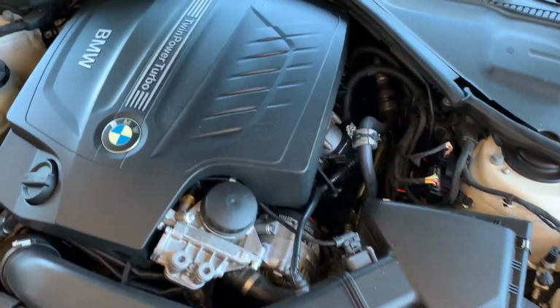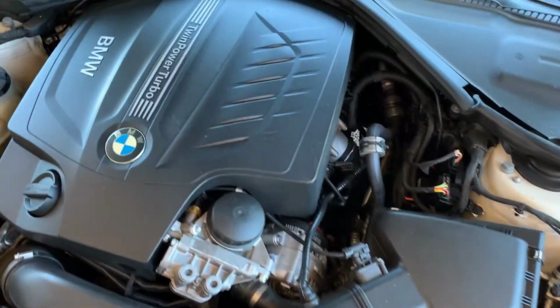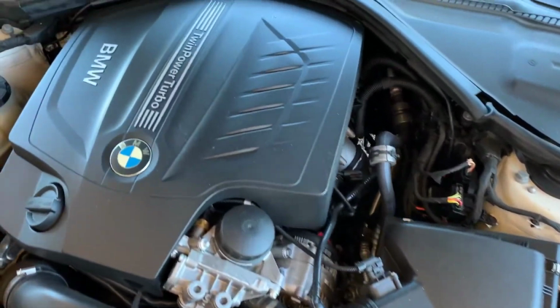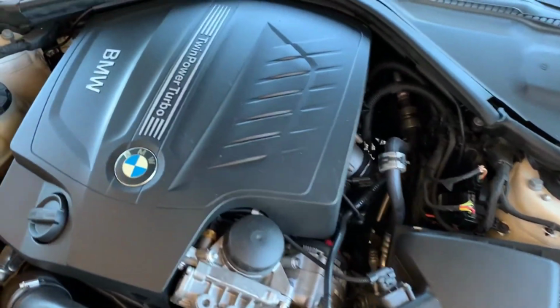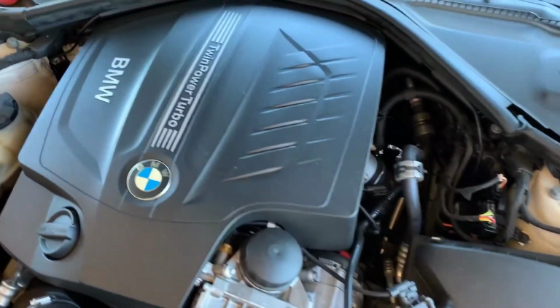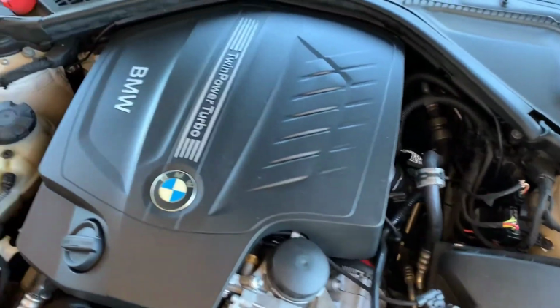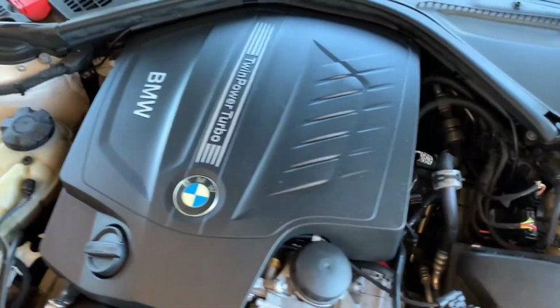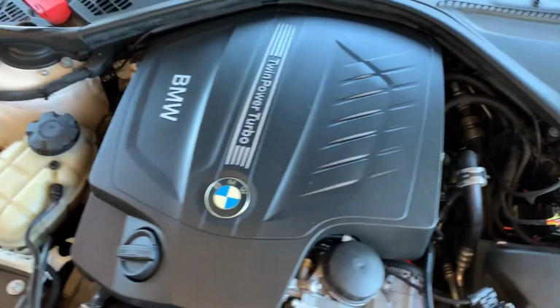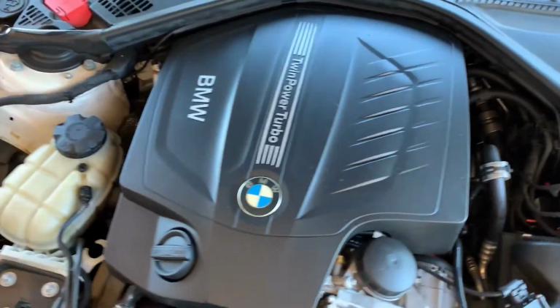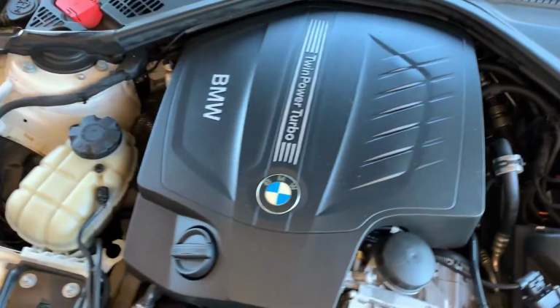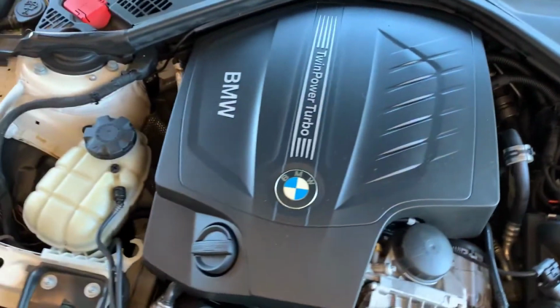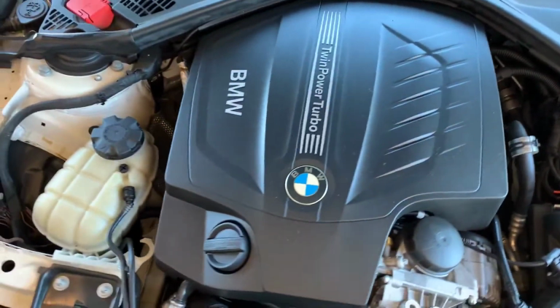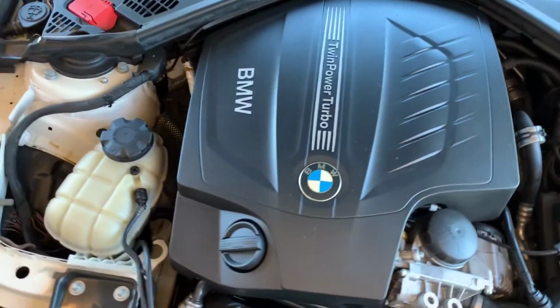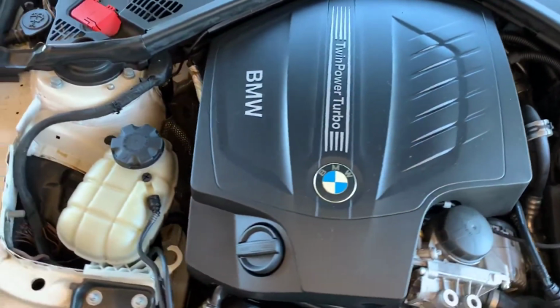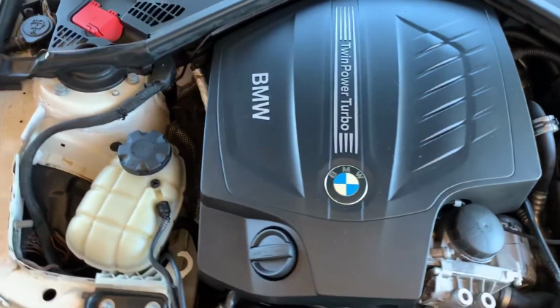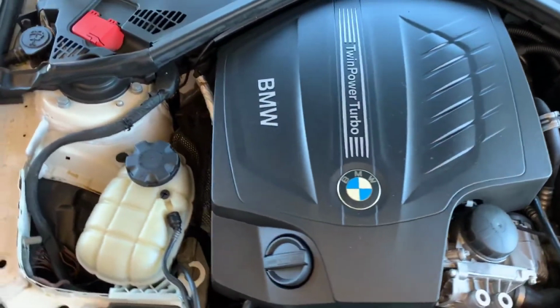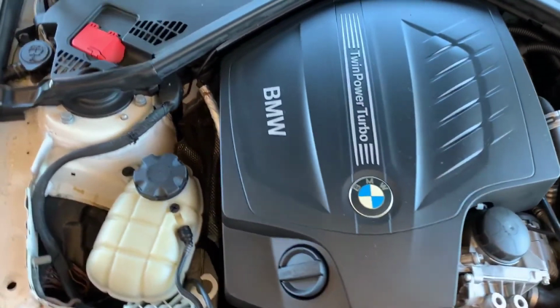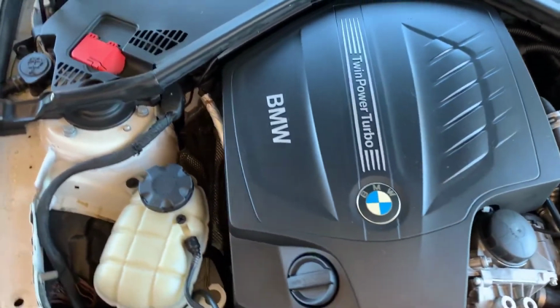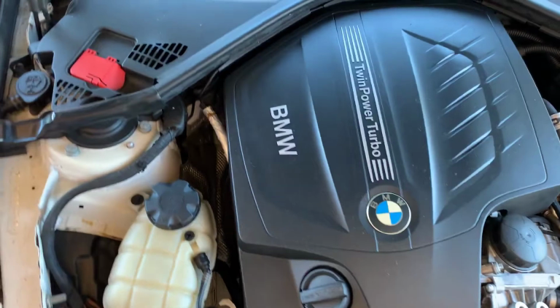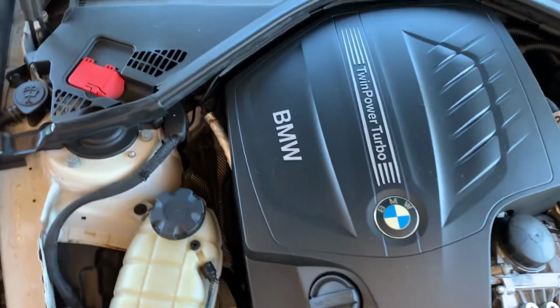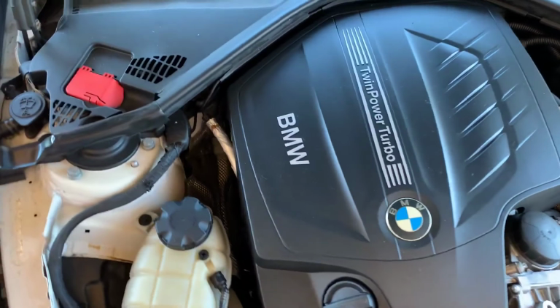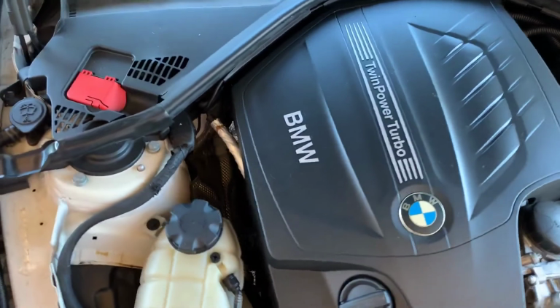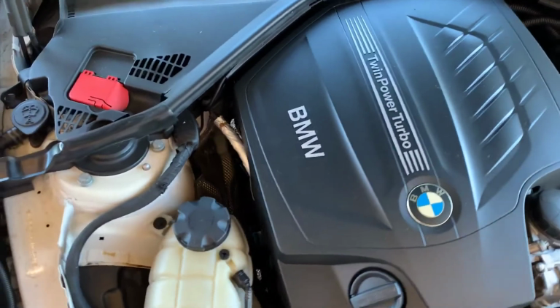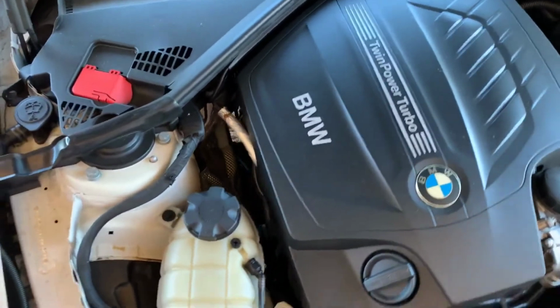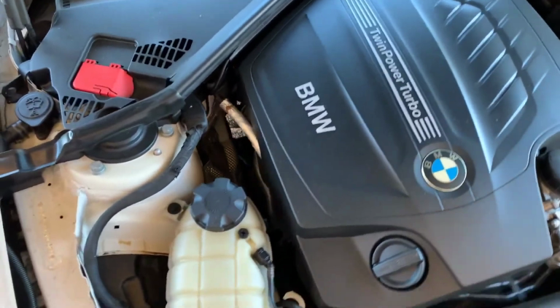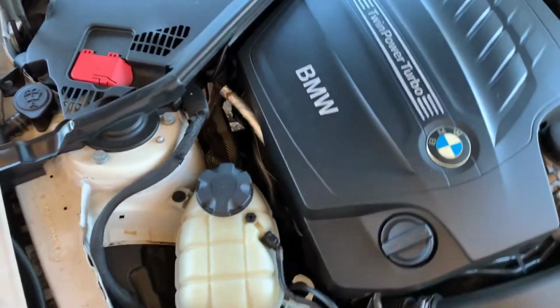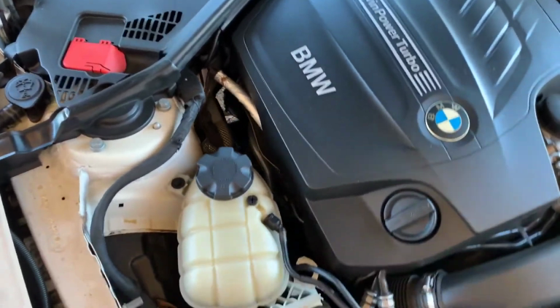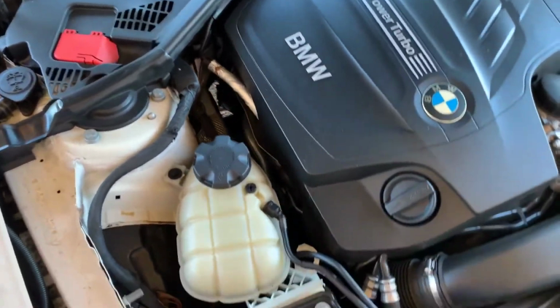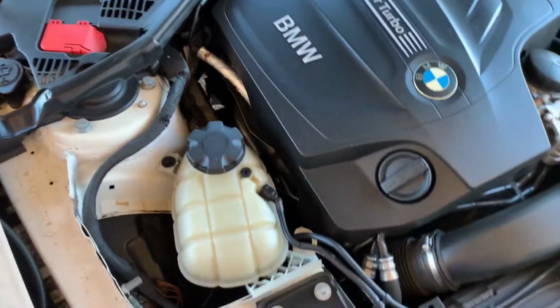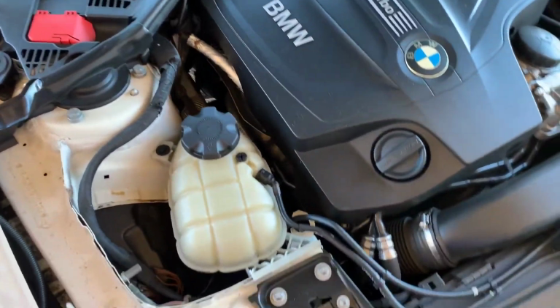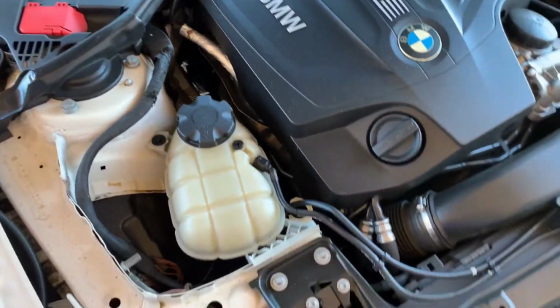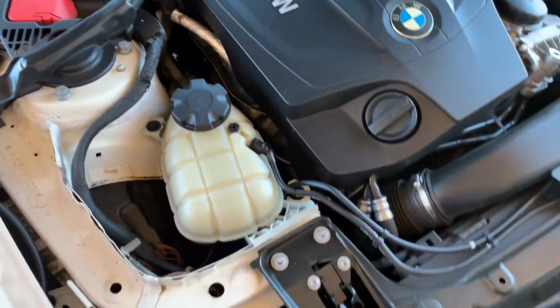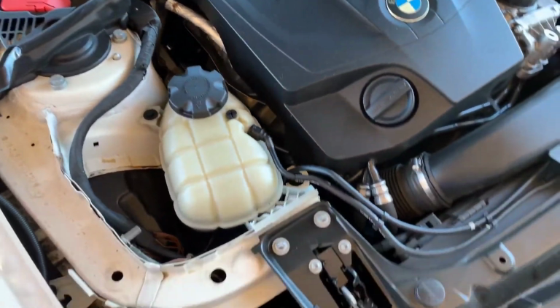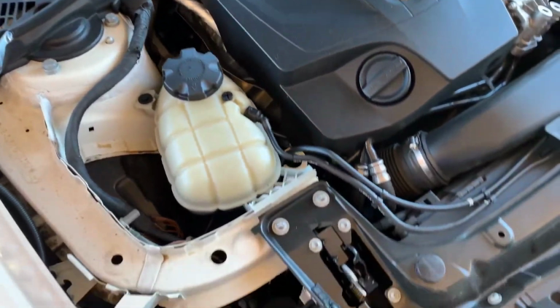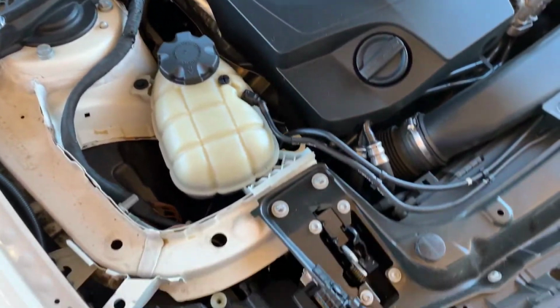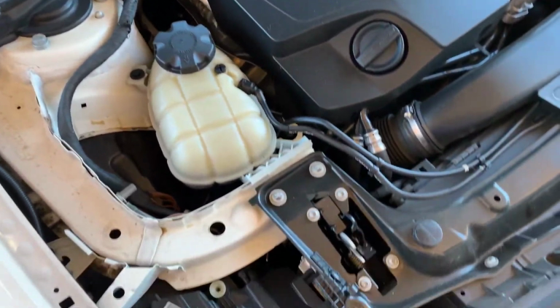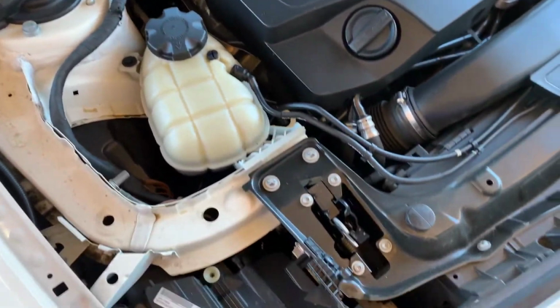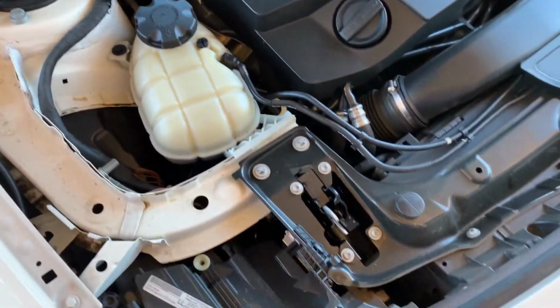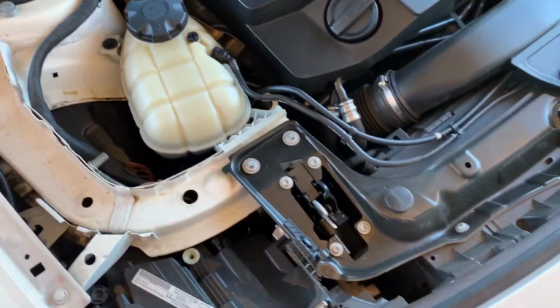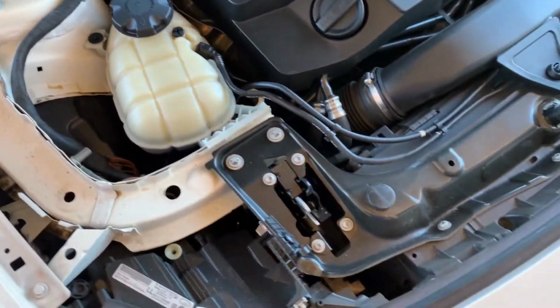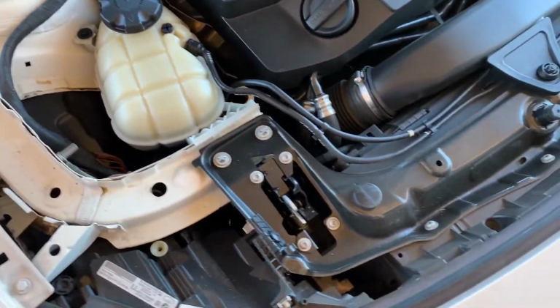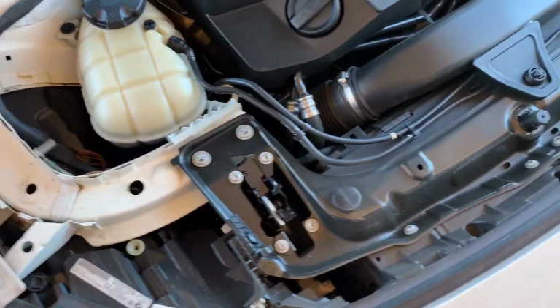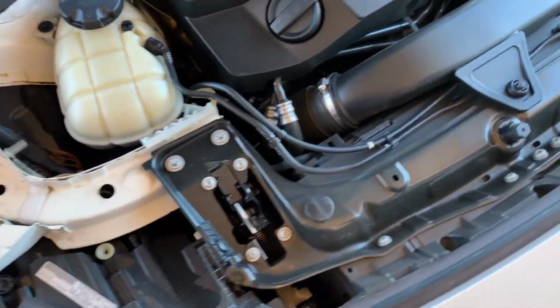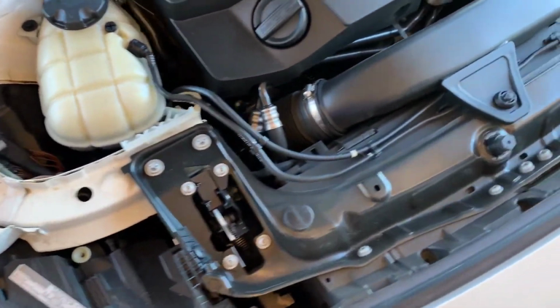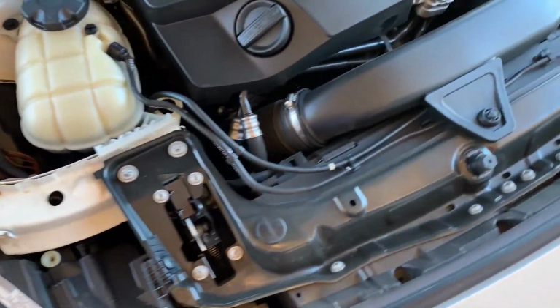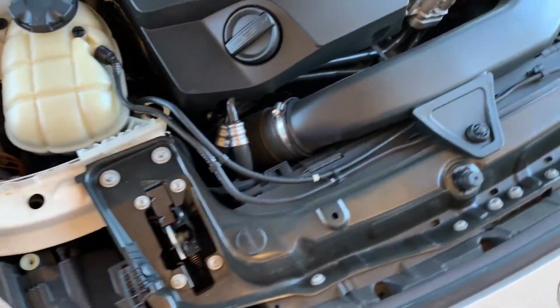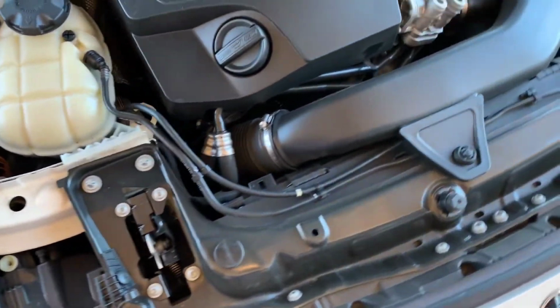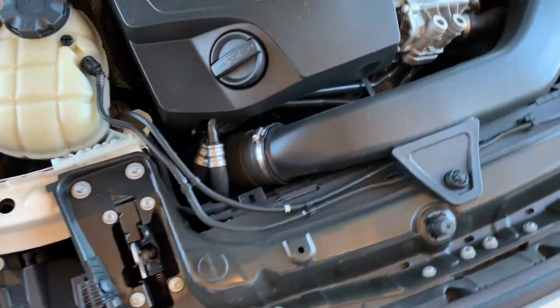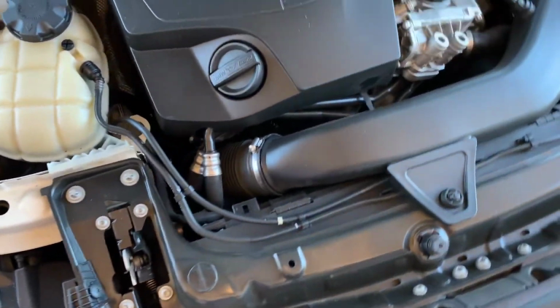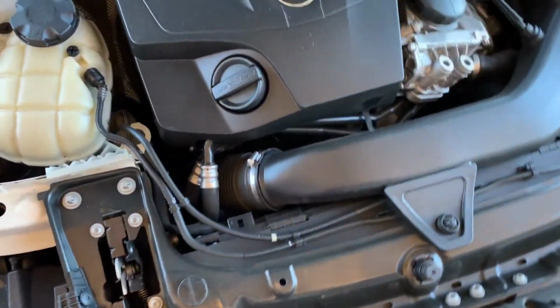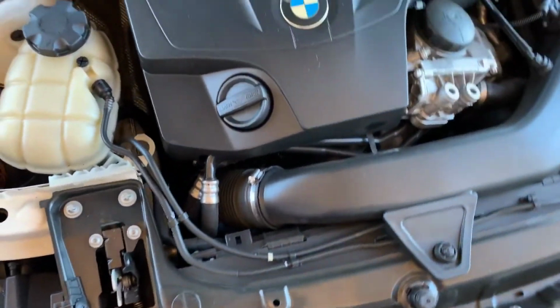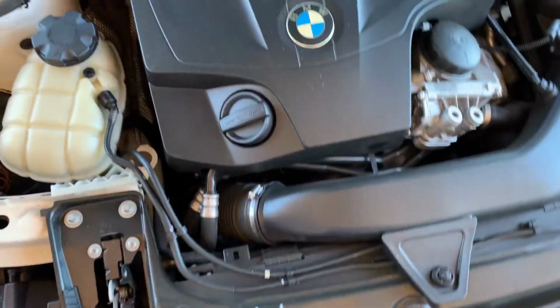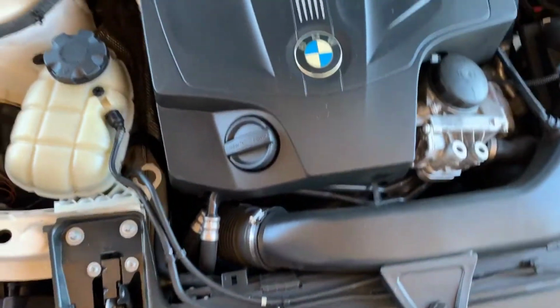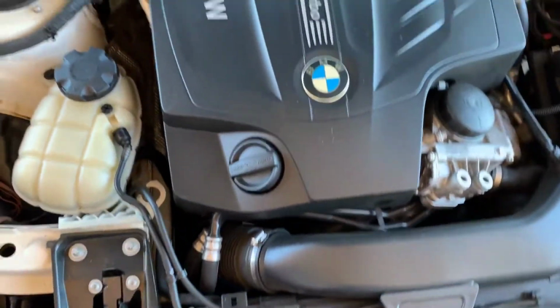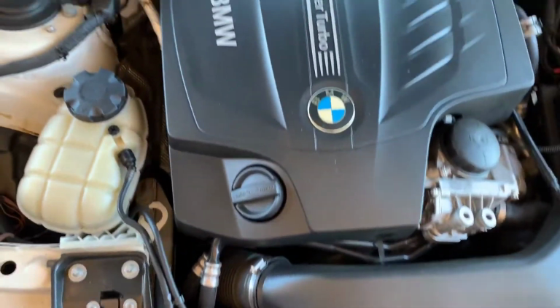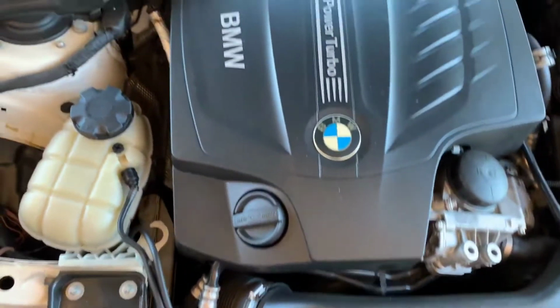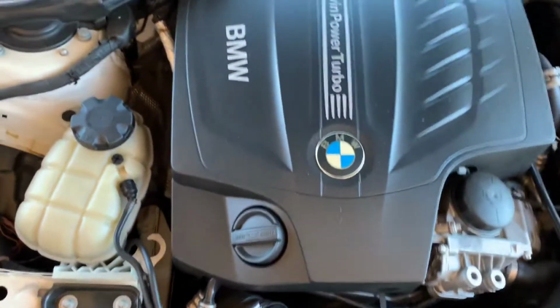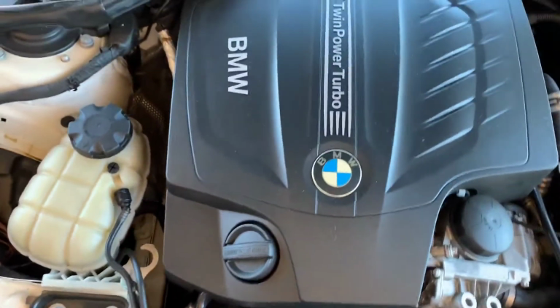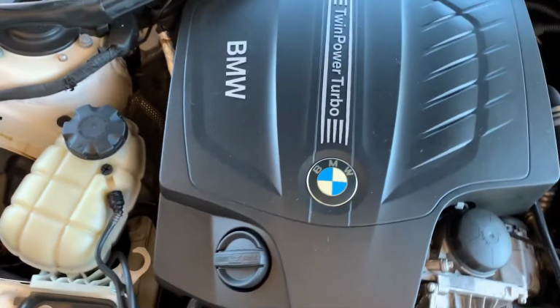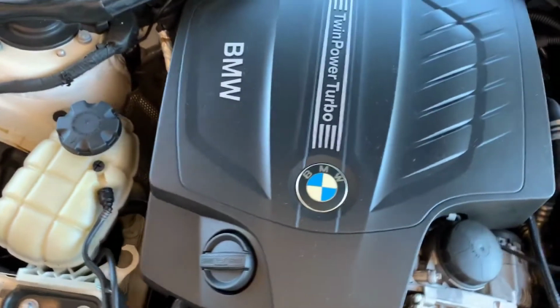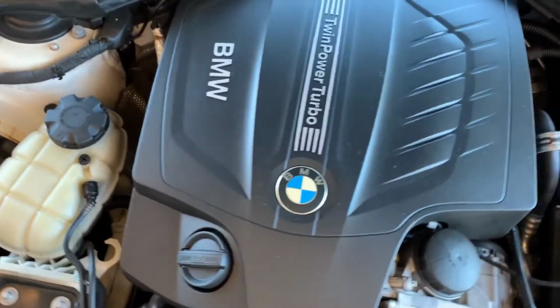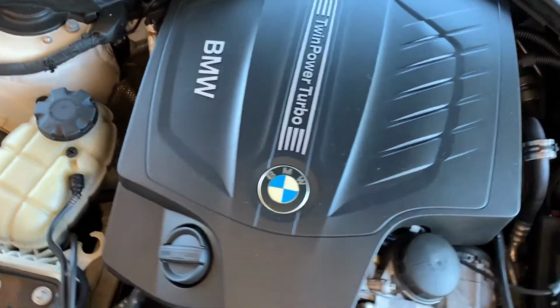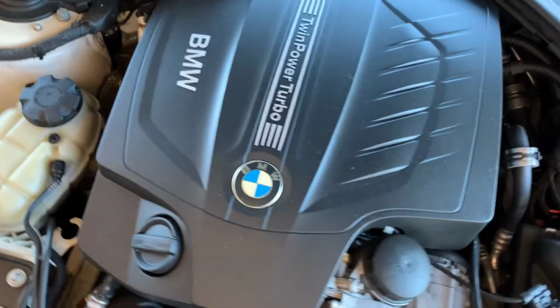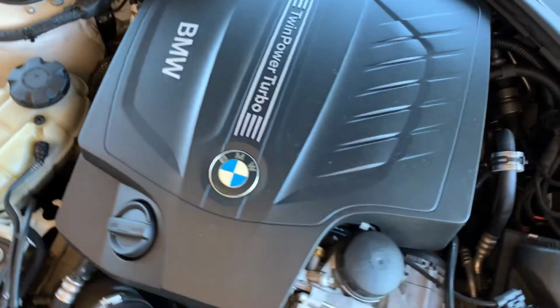Here's a view of the engine — it's a 3.0 liter inline-six turbo pumping out 300 horsepower. Great engine.